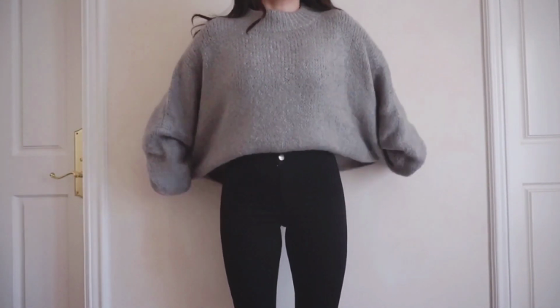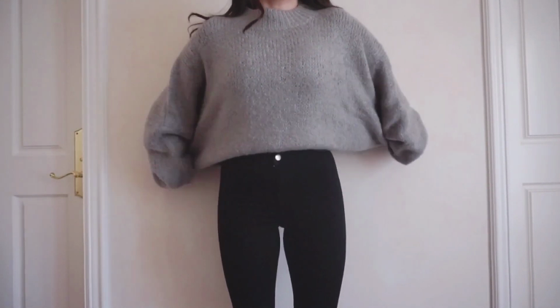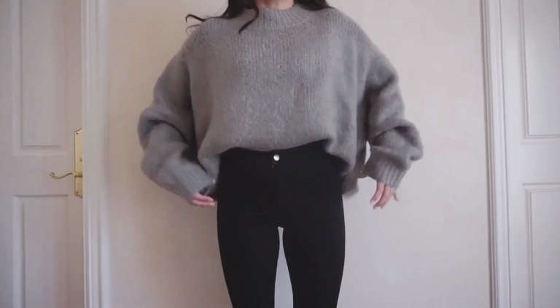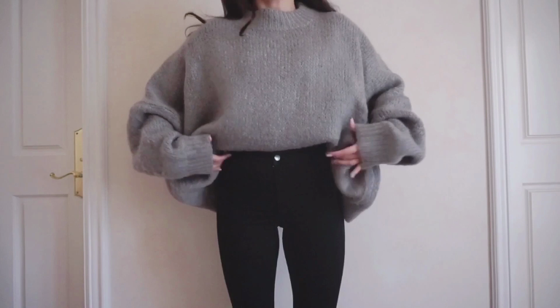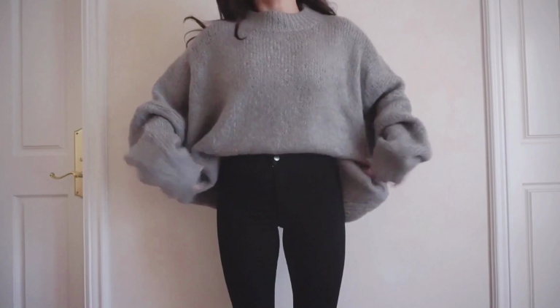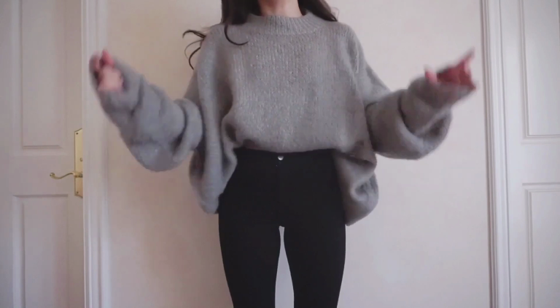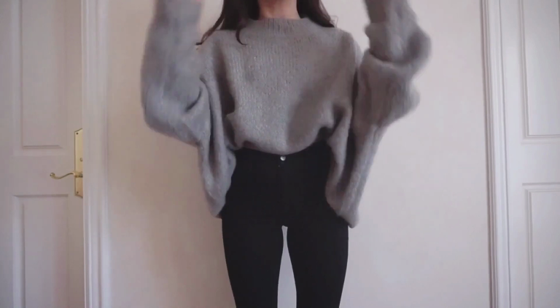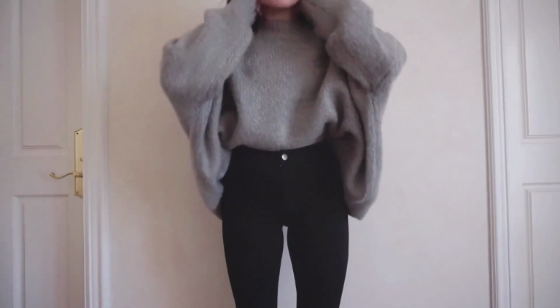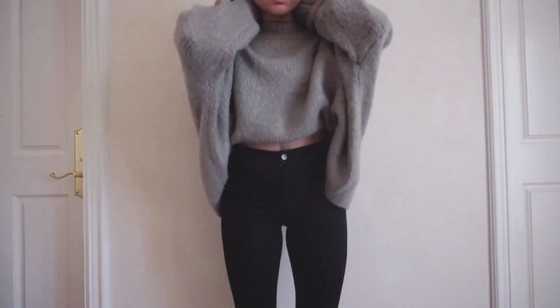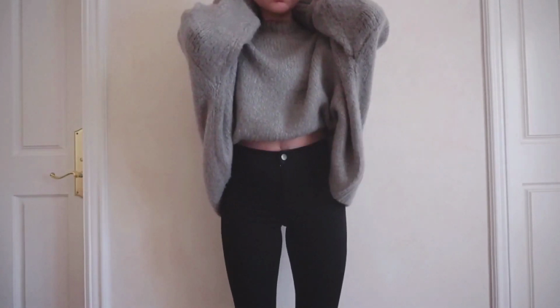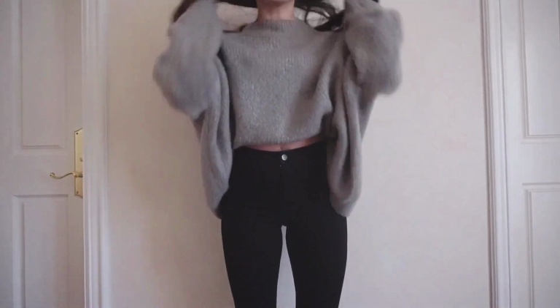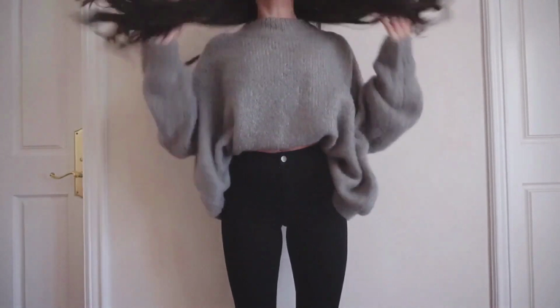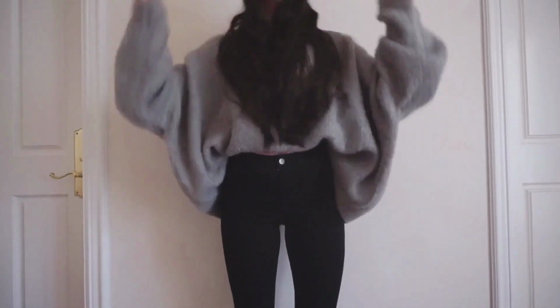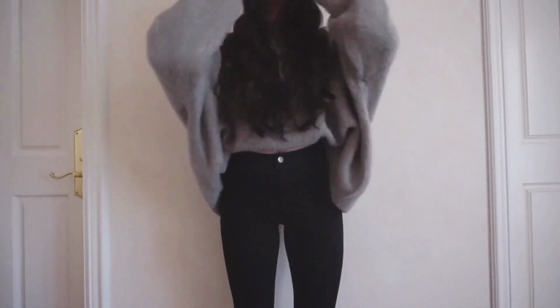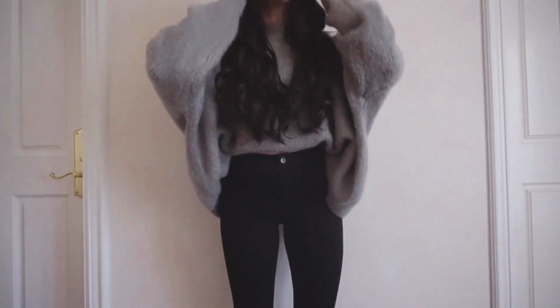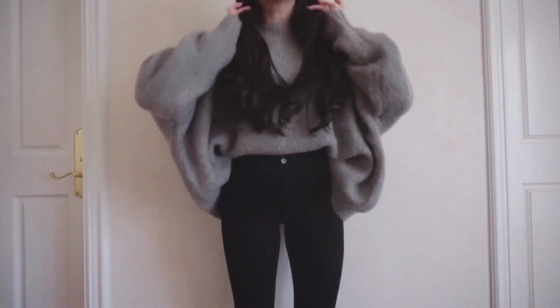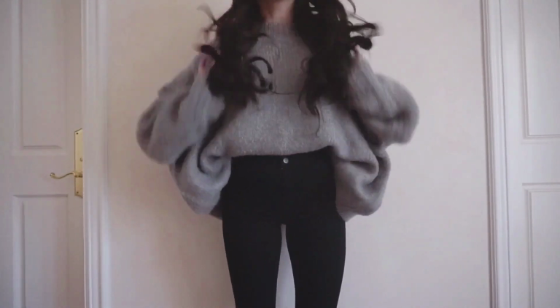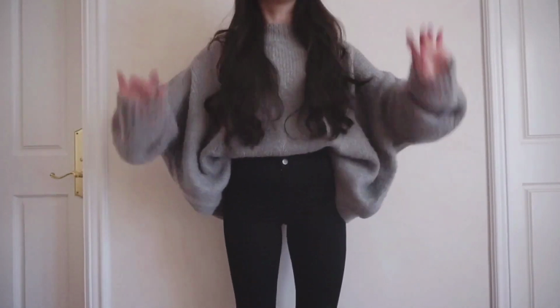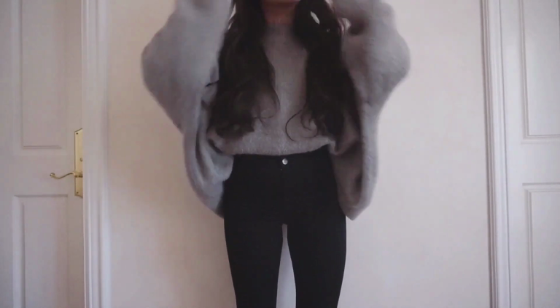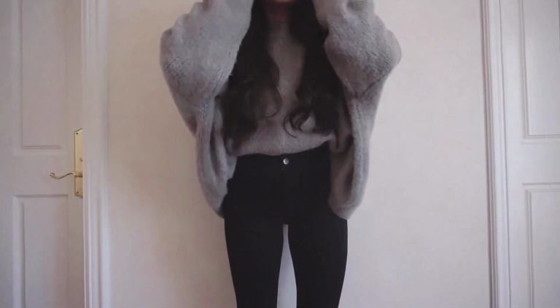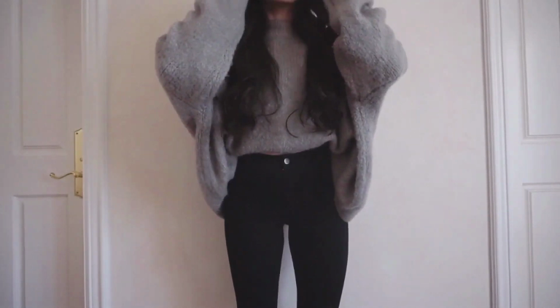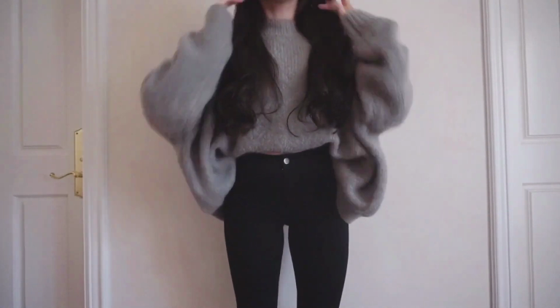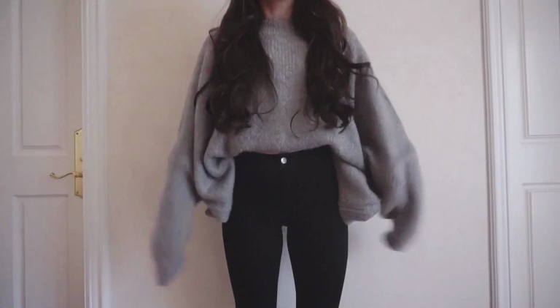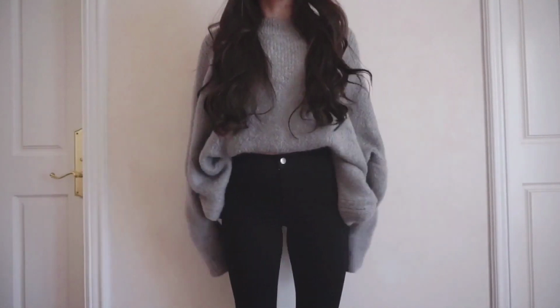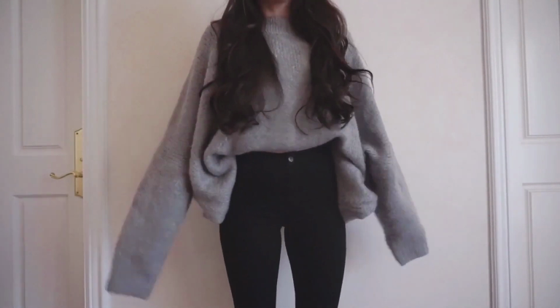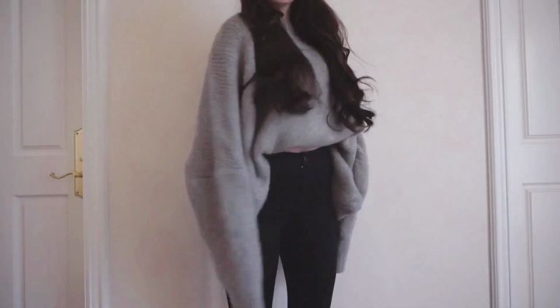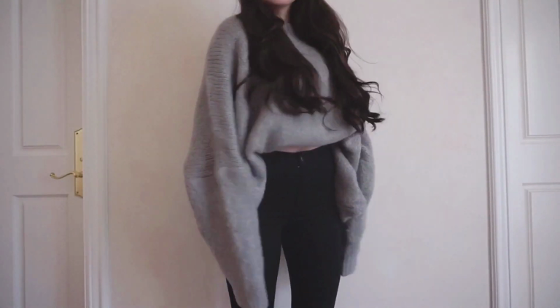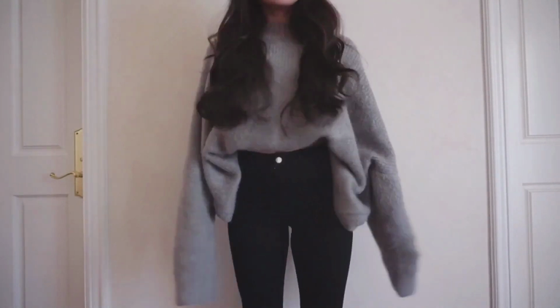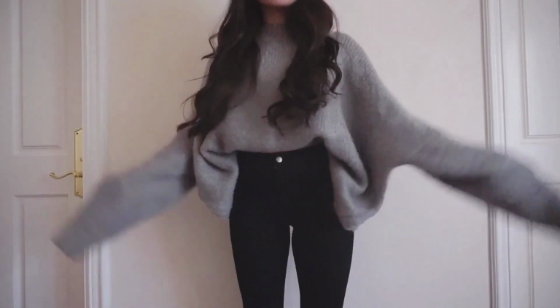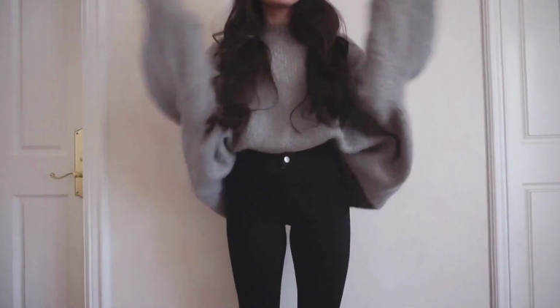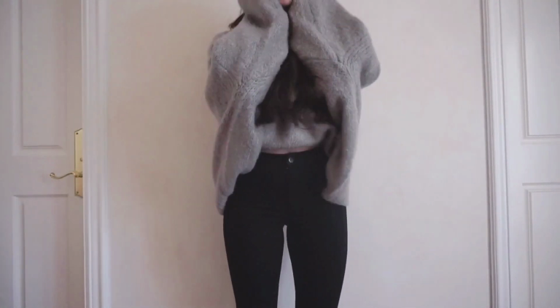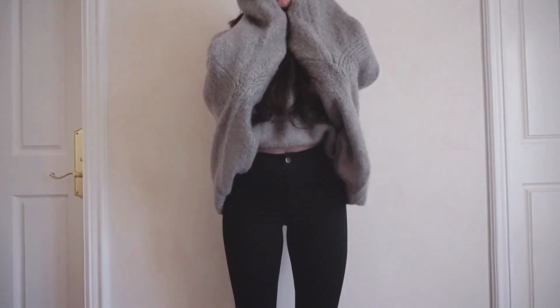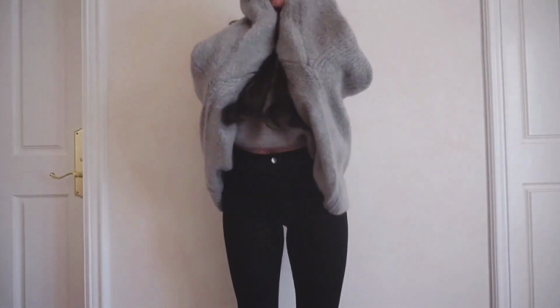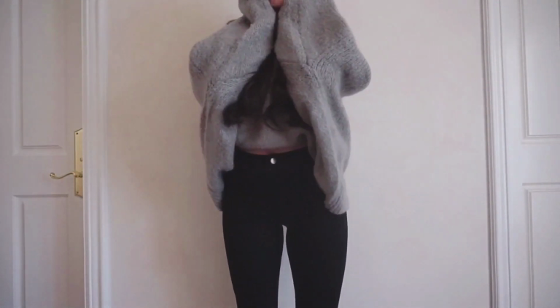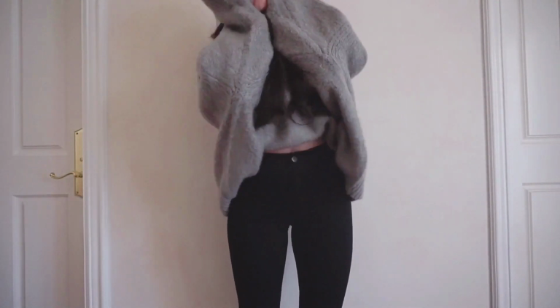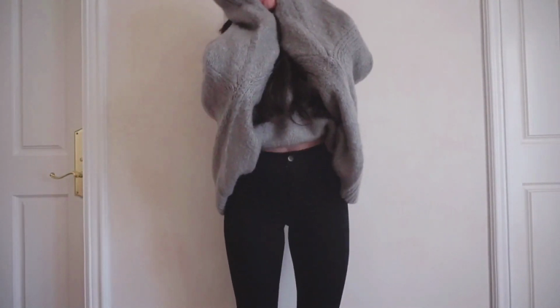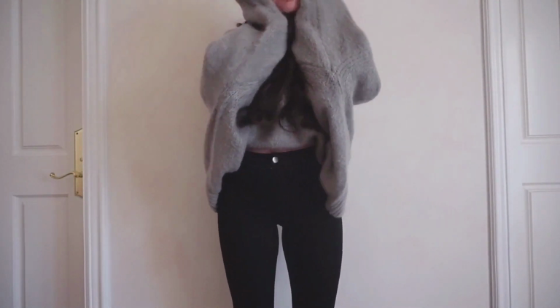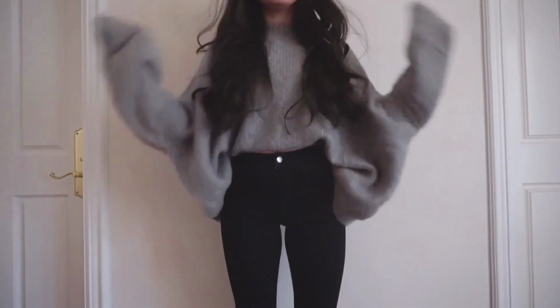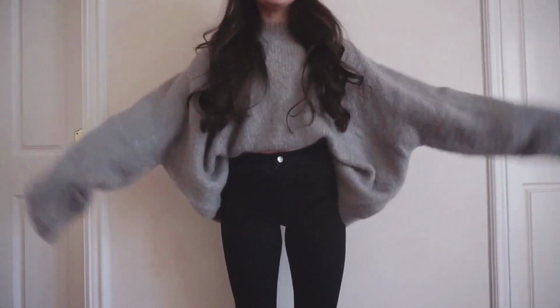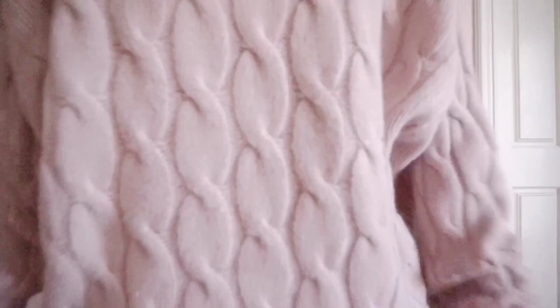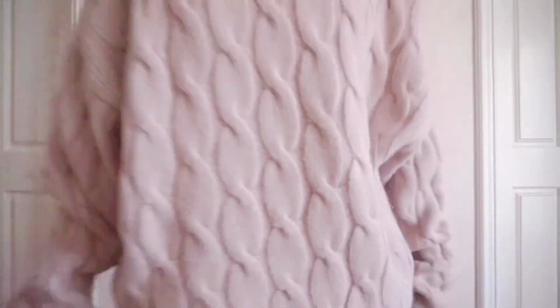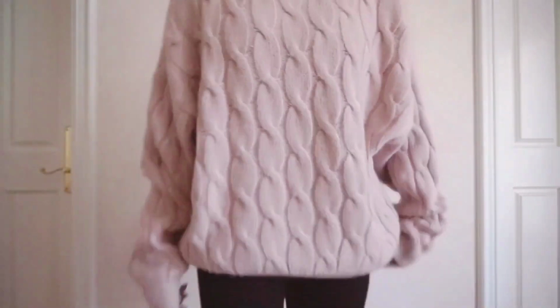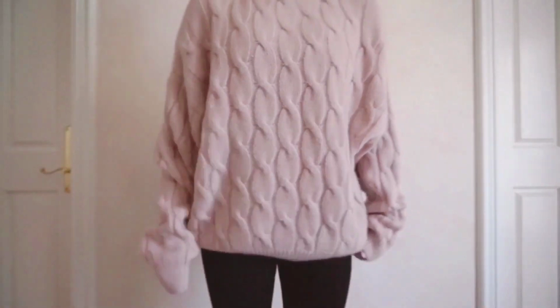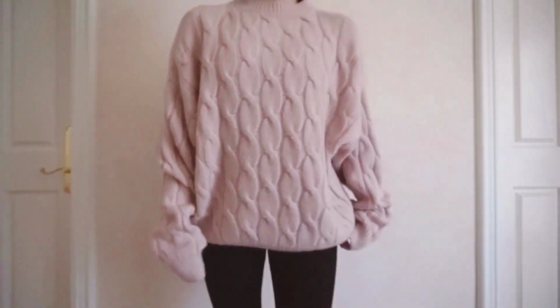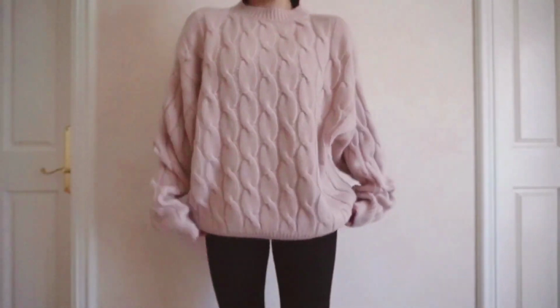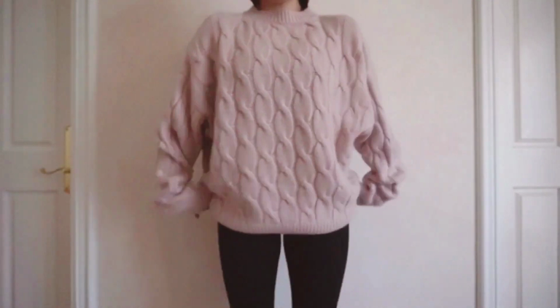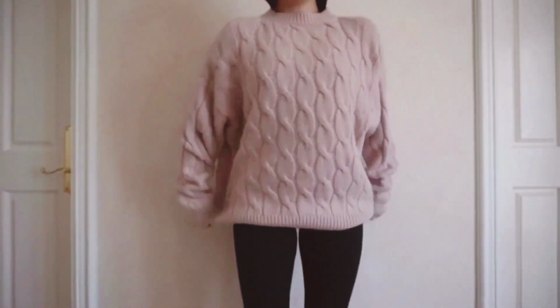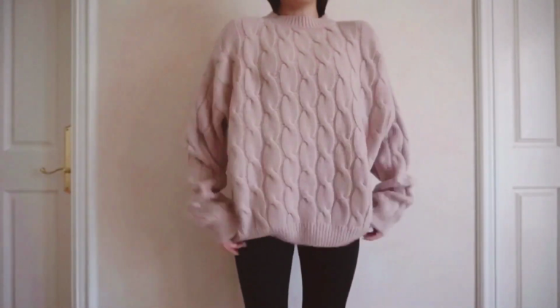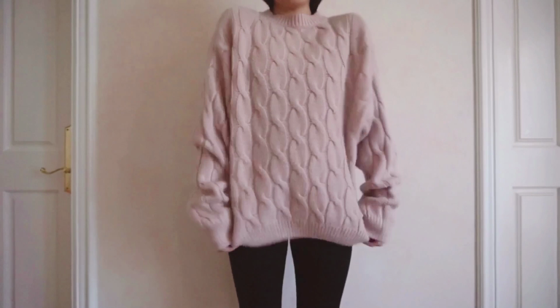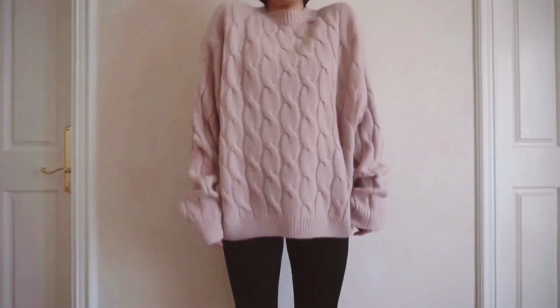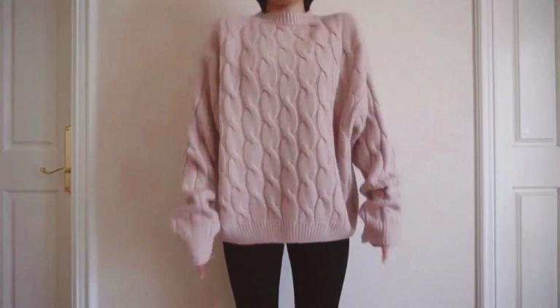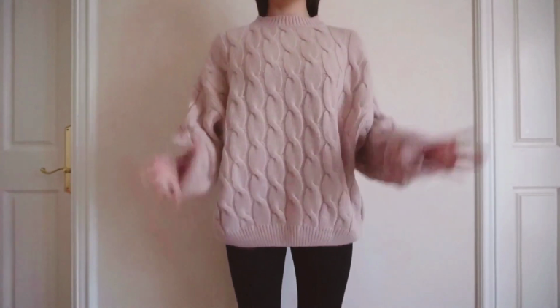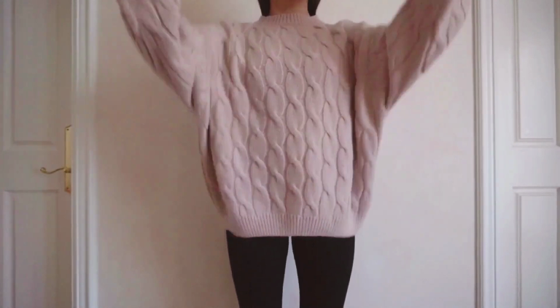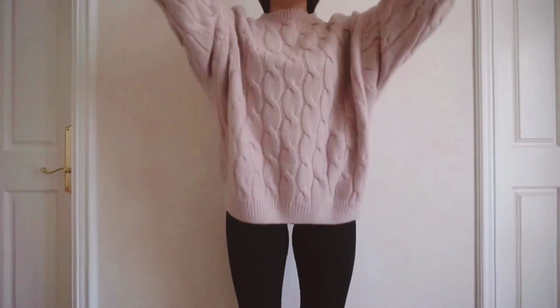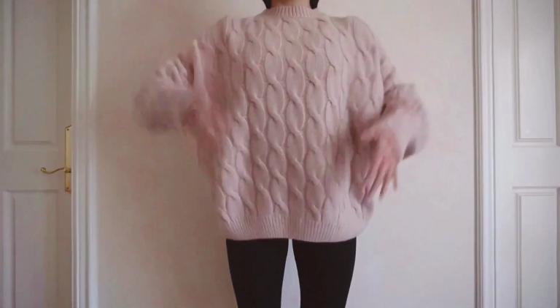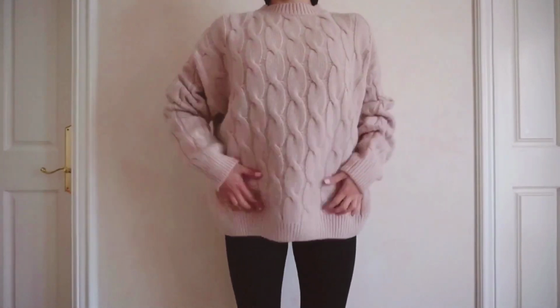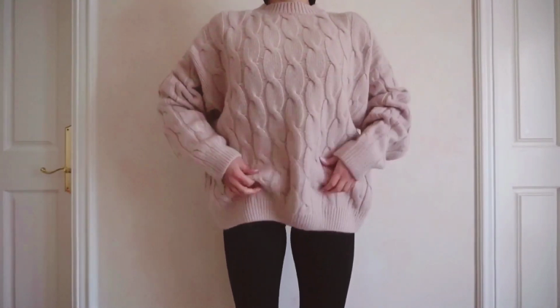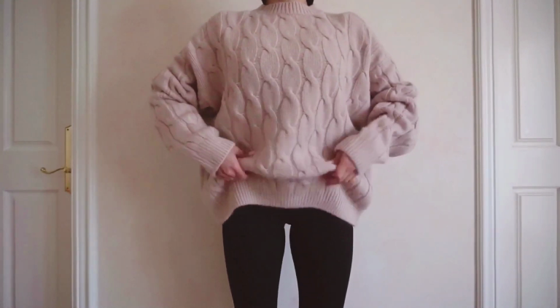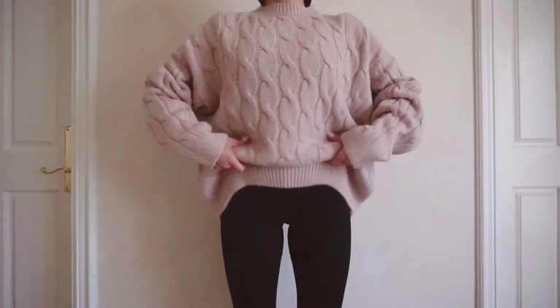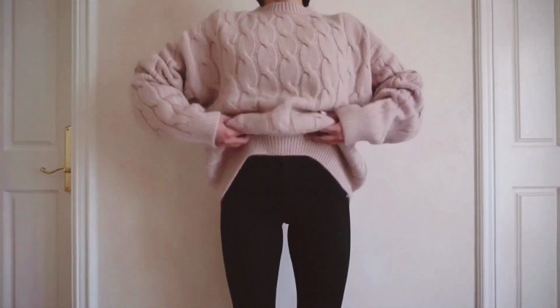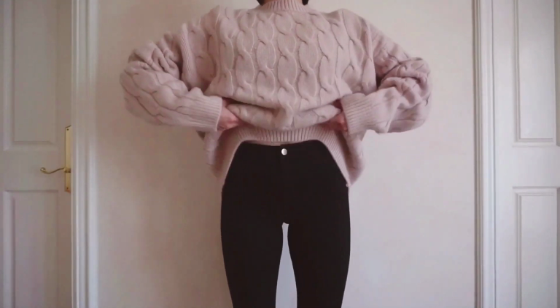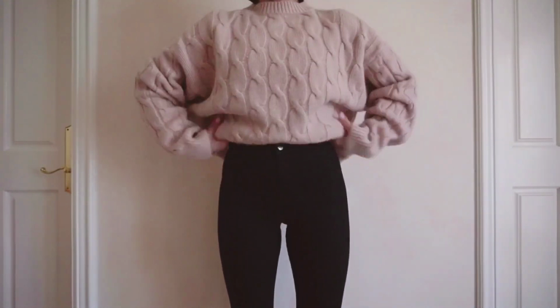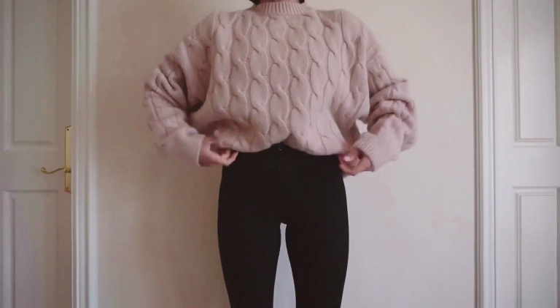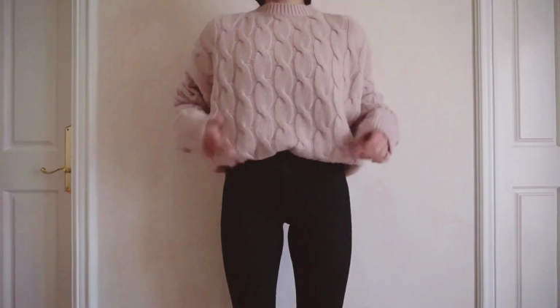I tend to wear my oversized sweaters with a pair of high-waisted jeans or skirts to give the cinched waist look so that the sweater doesn't overpower me.